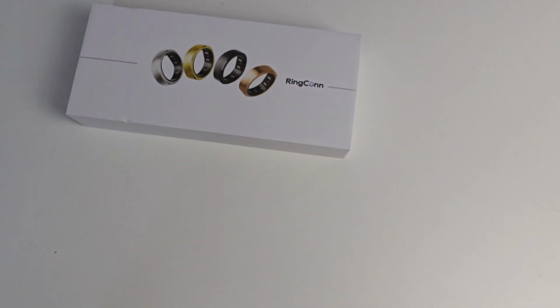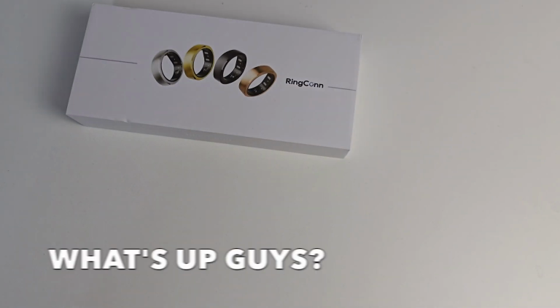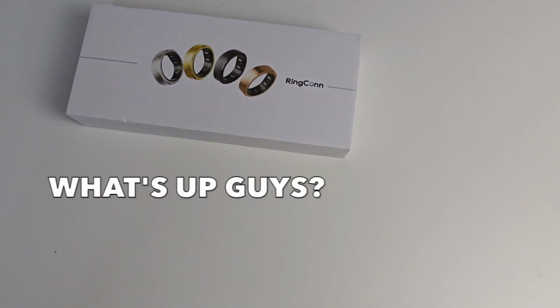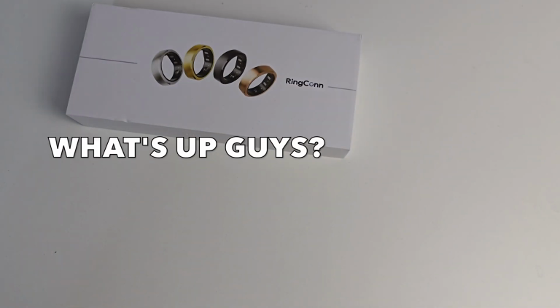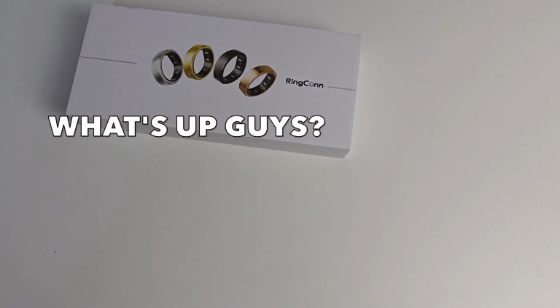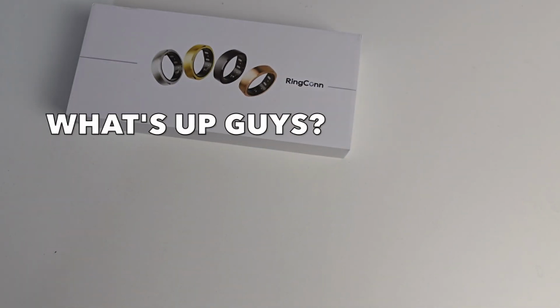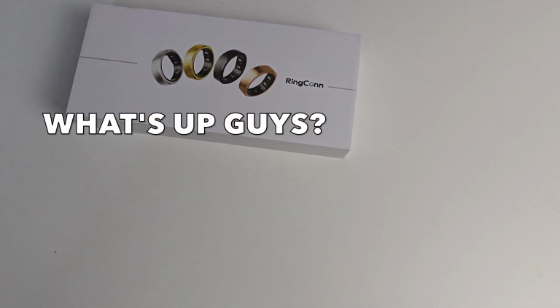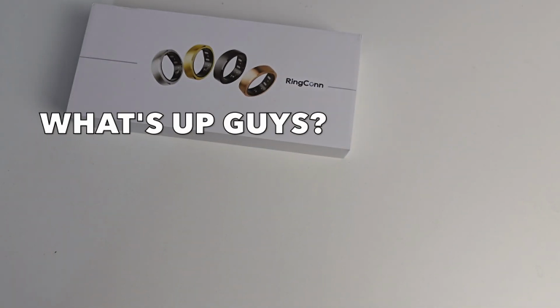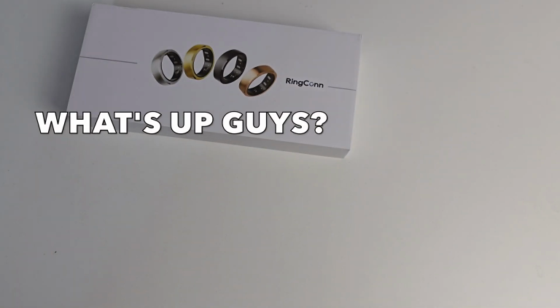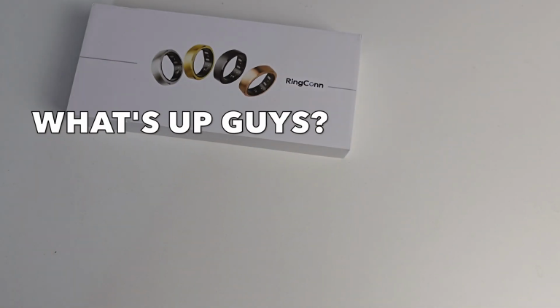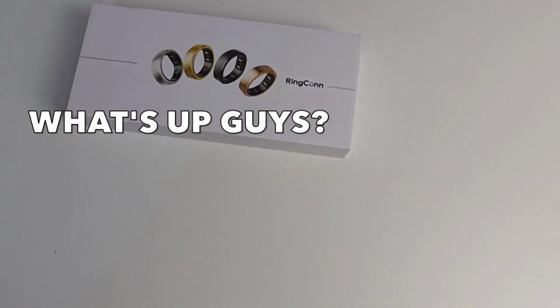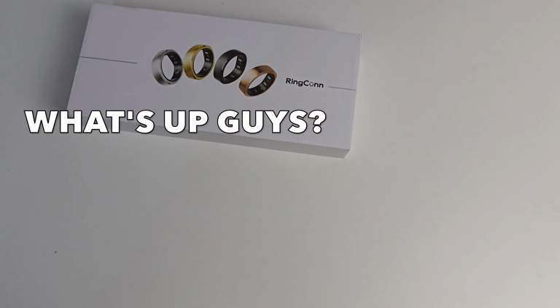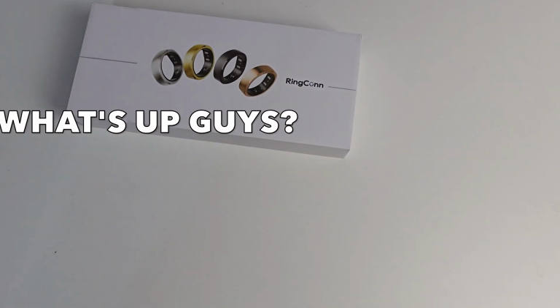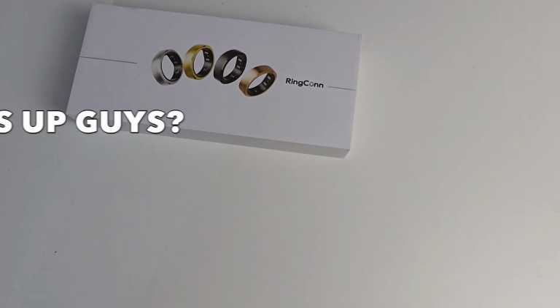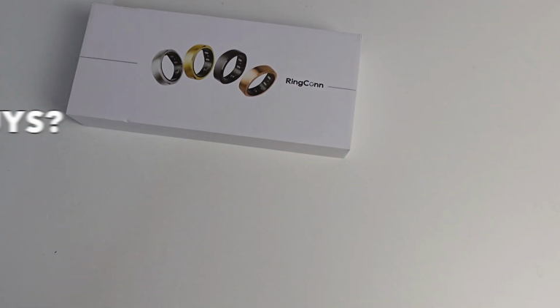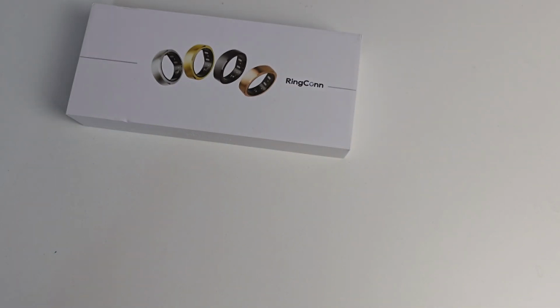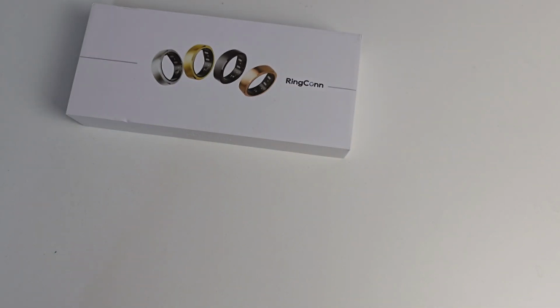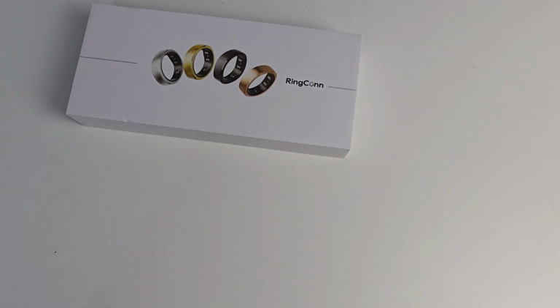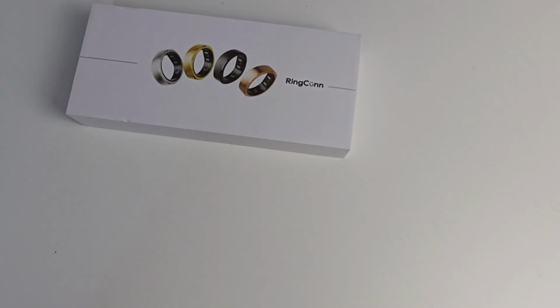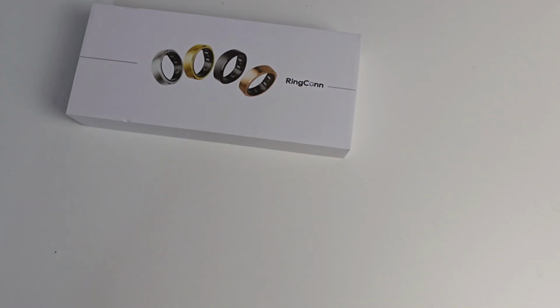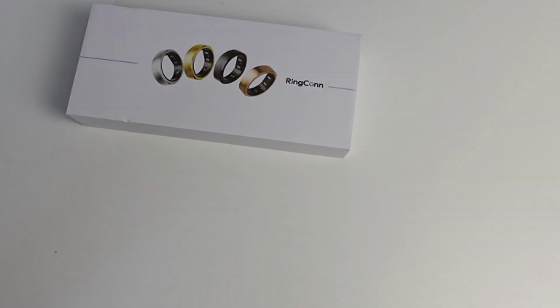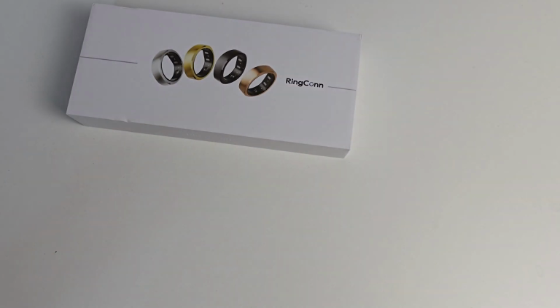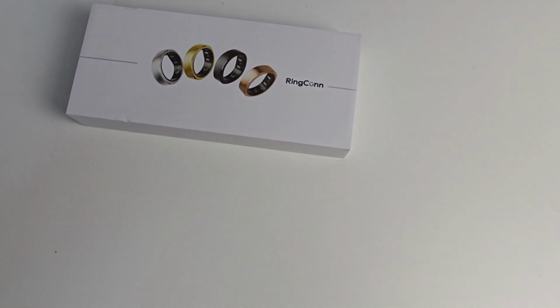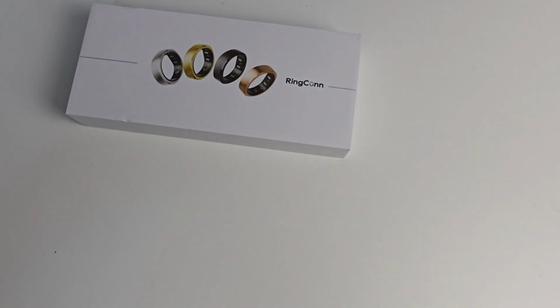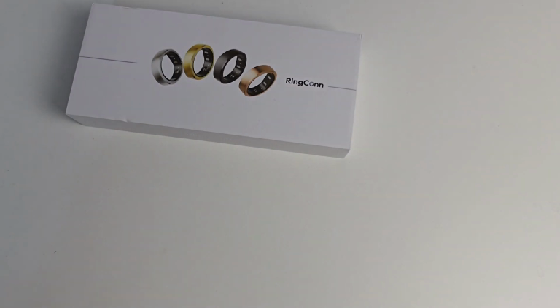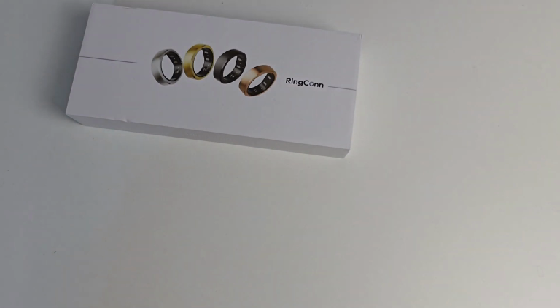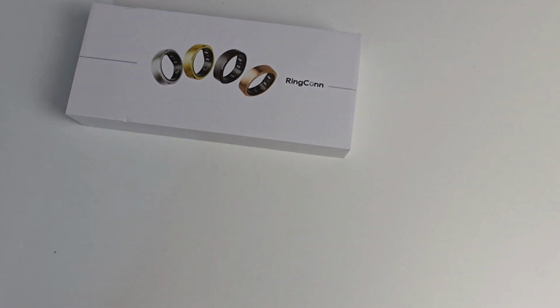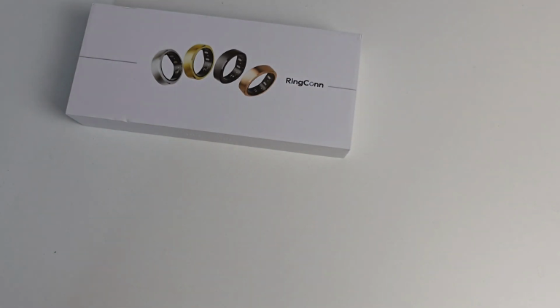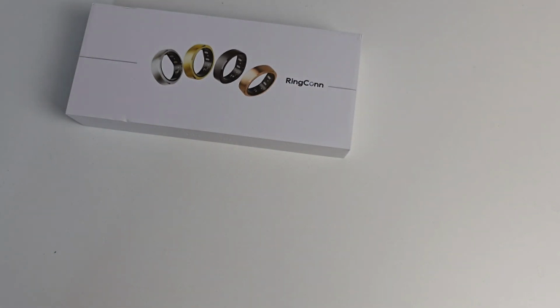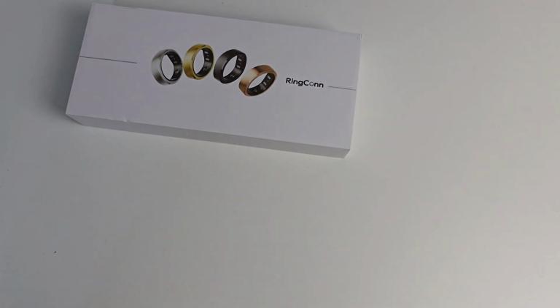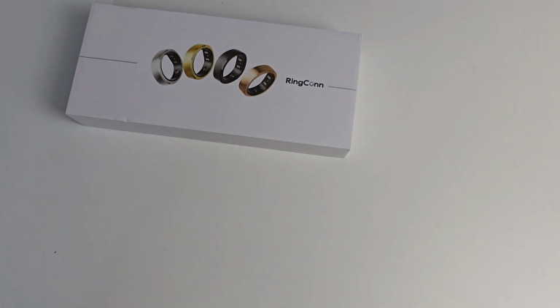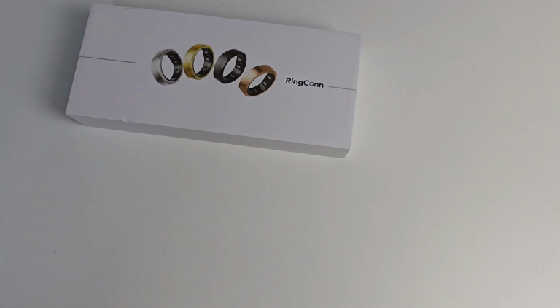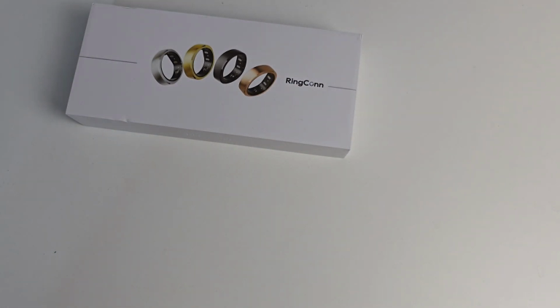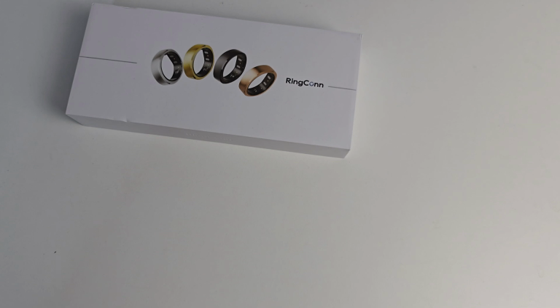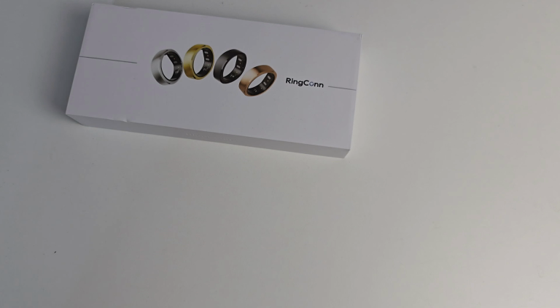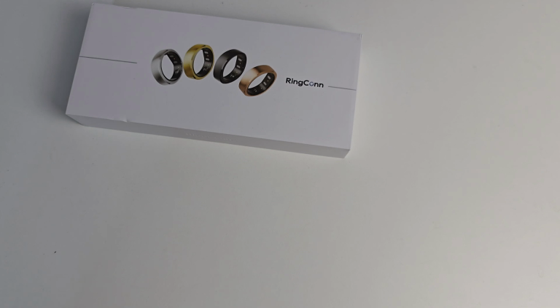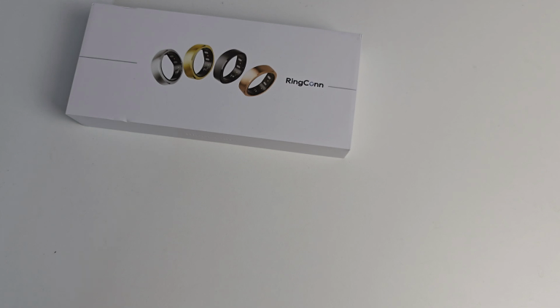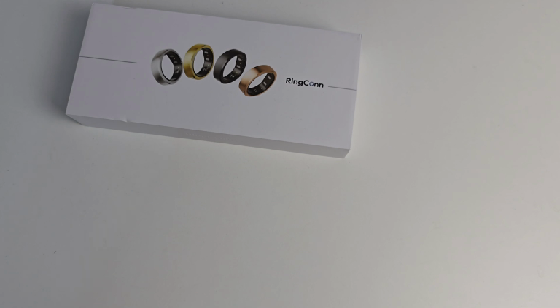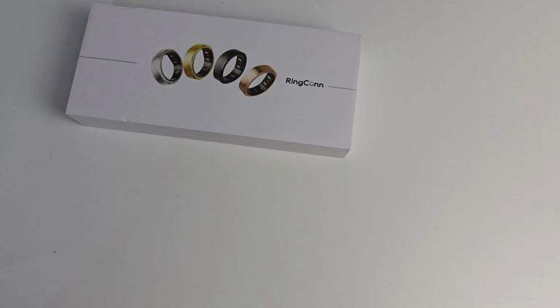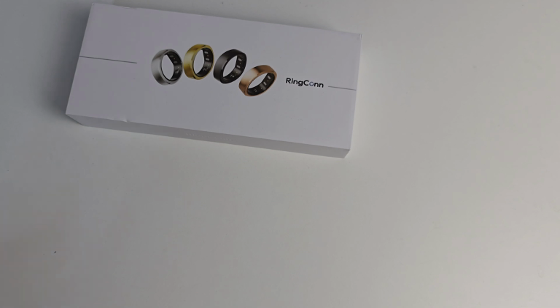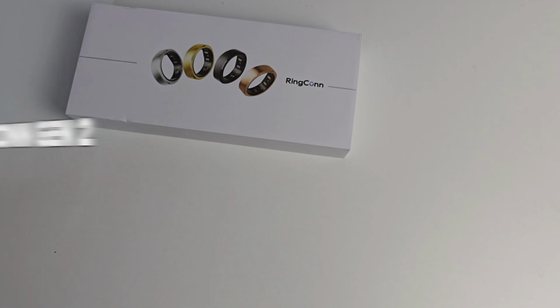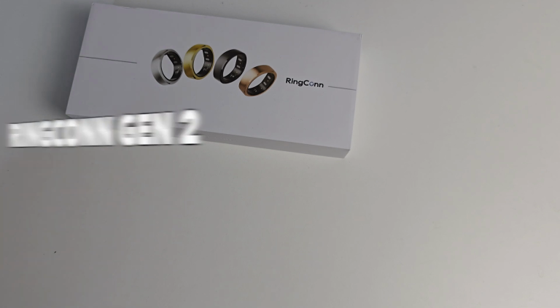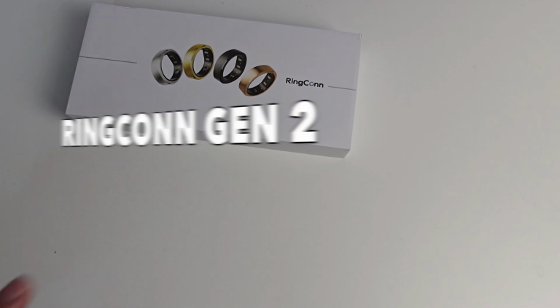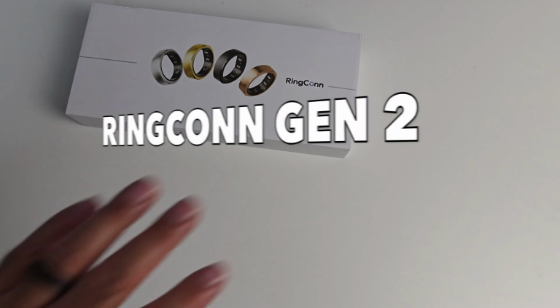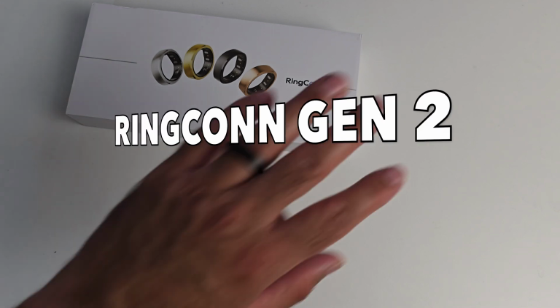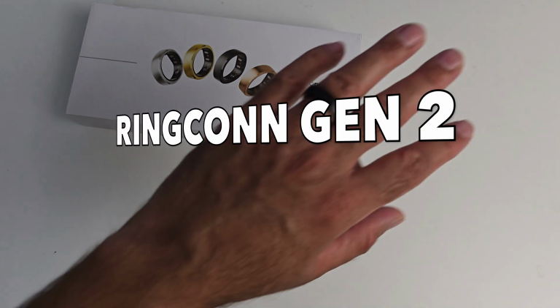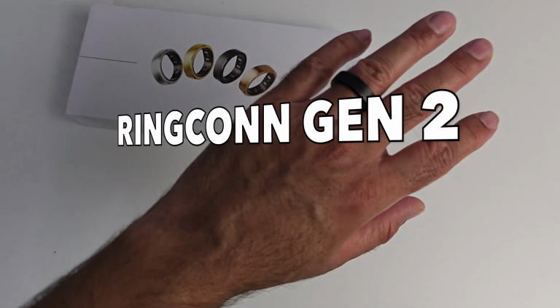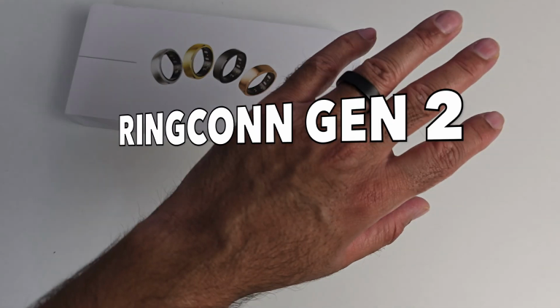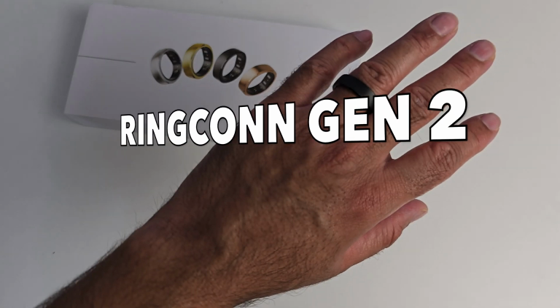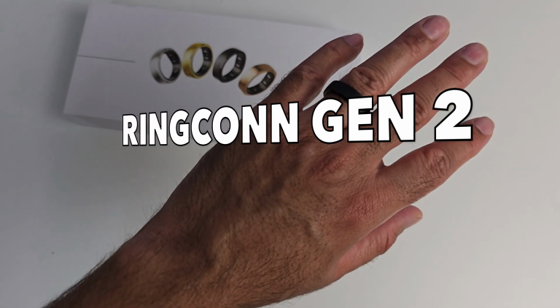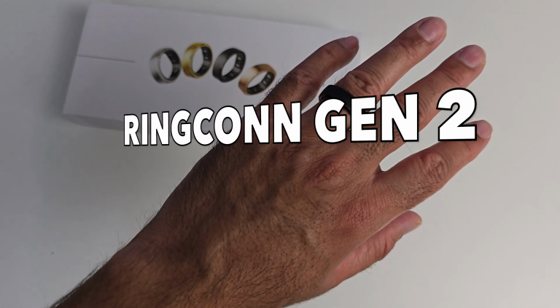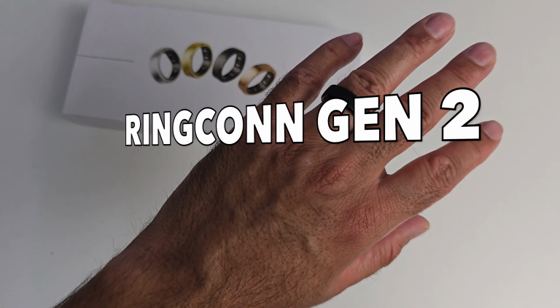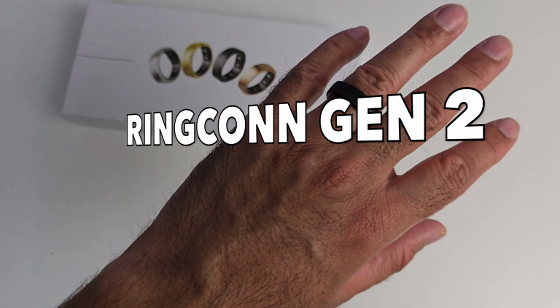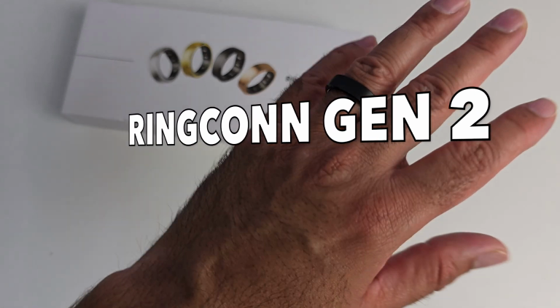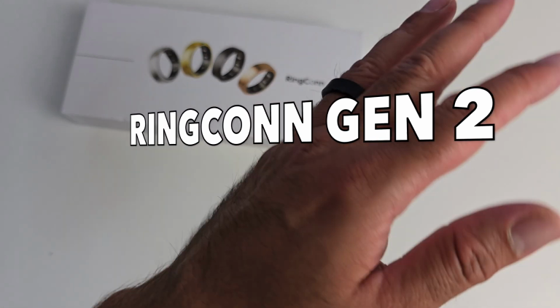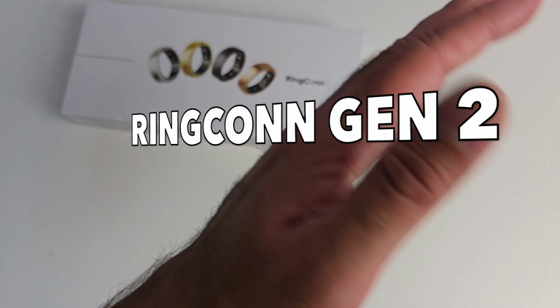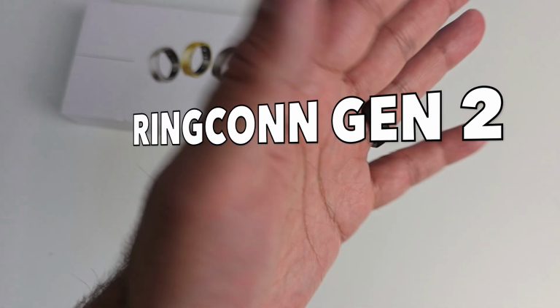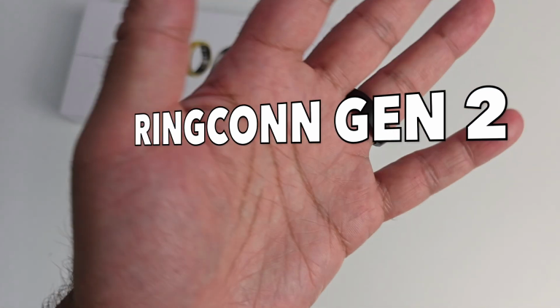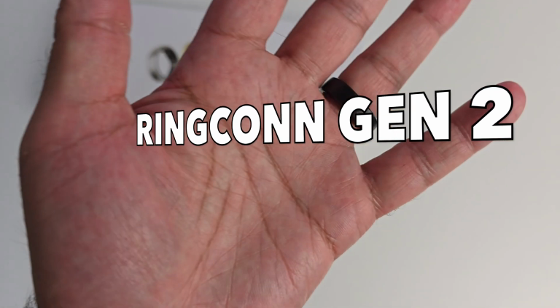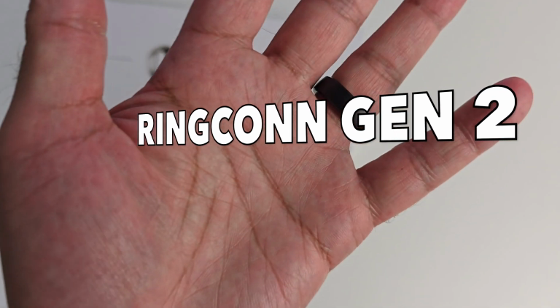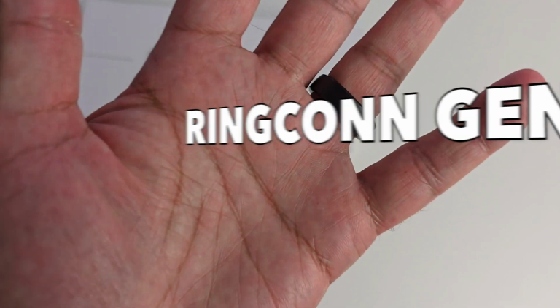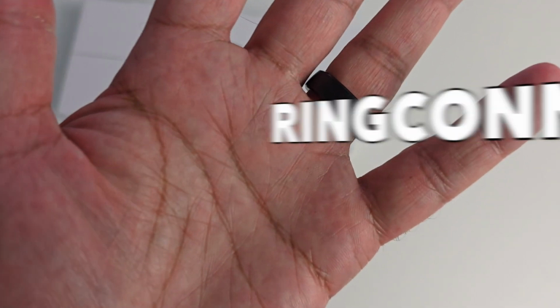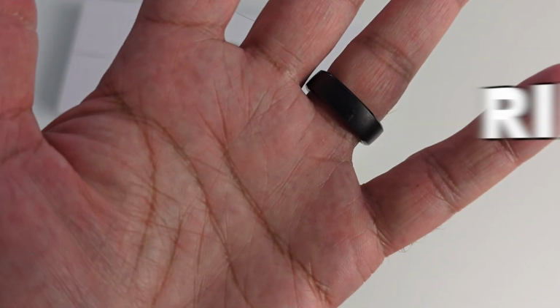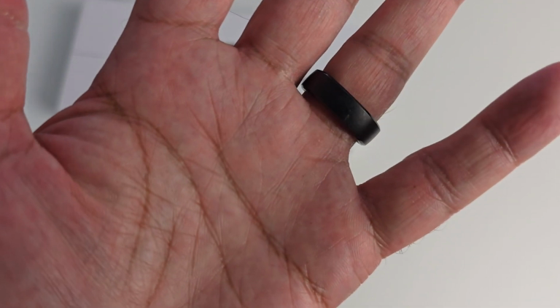What's up guys? Today I'm super excited to share with you the Ringcon Smart Ring Gen 2.